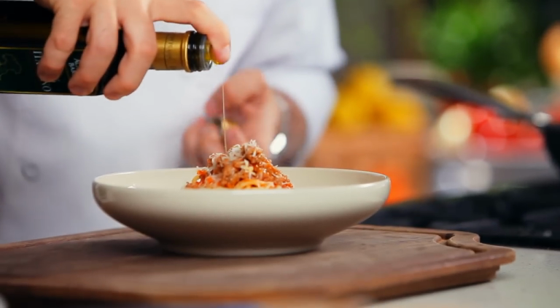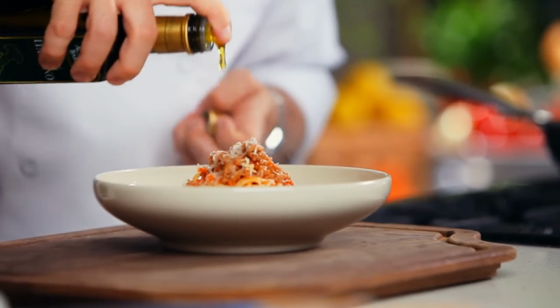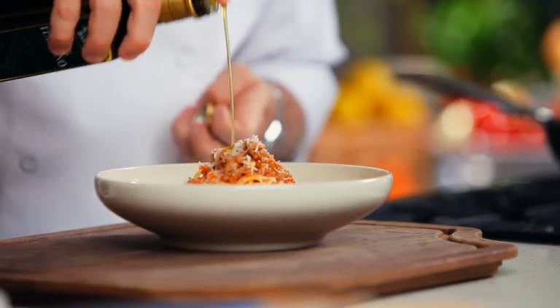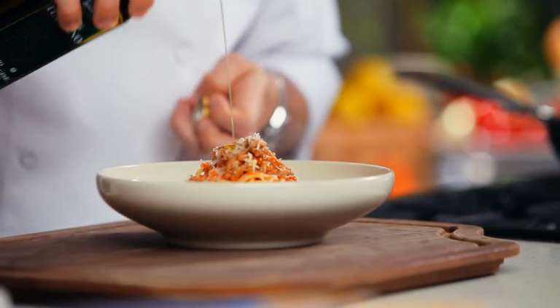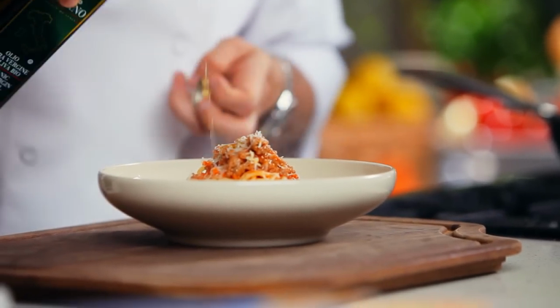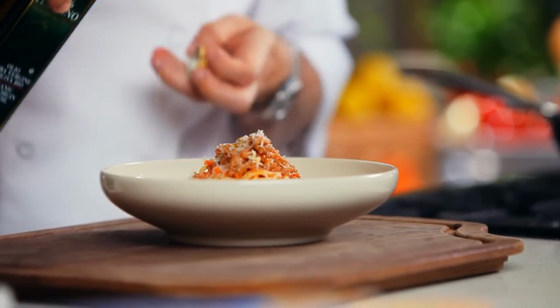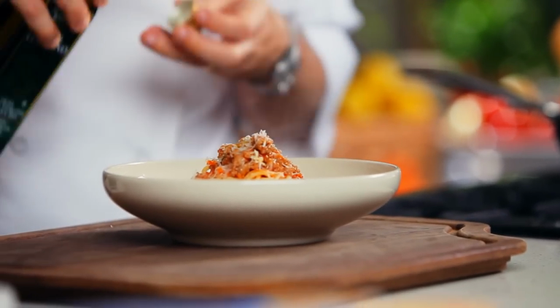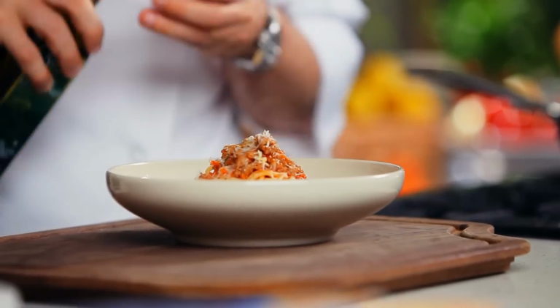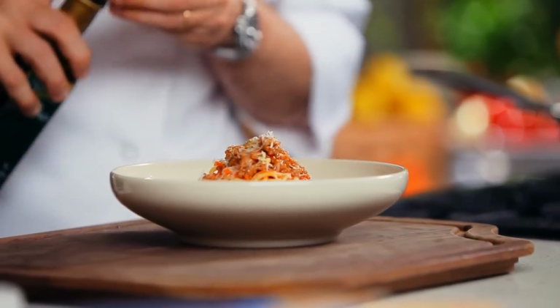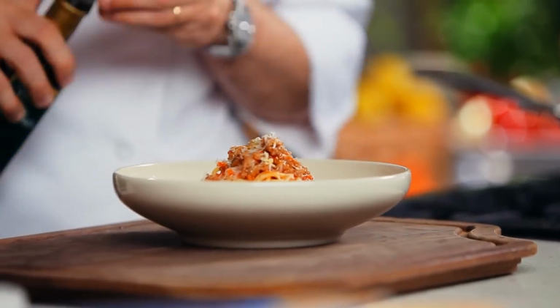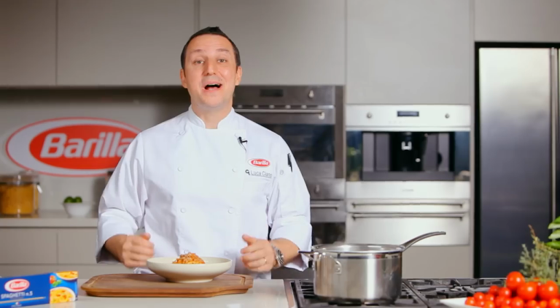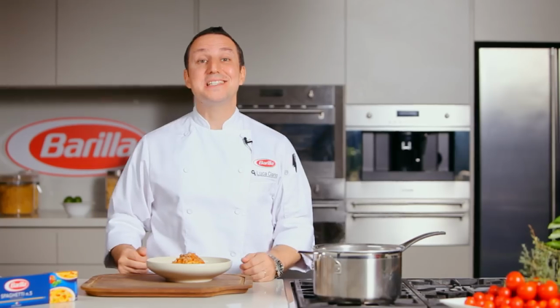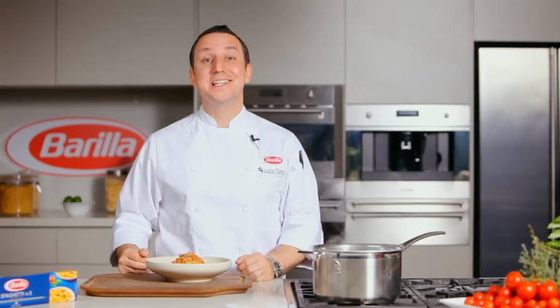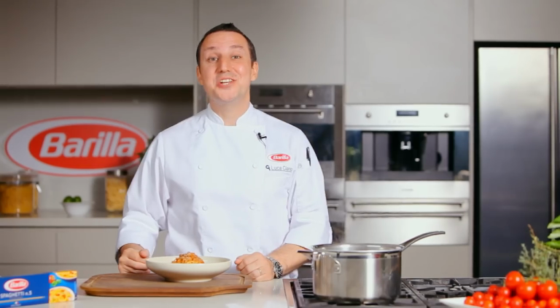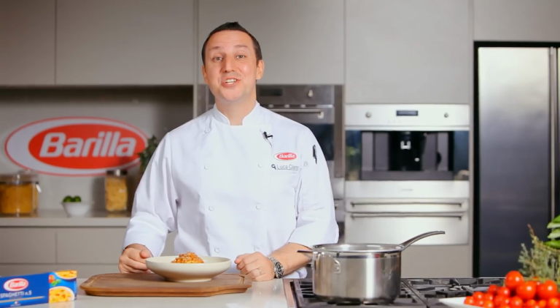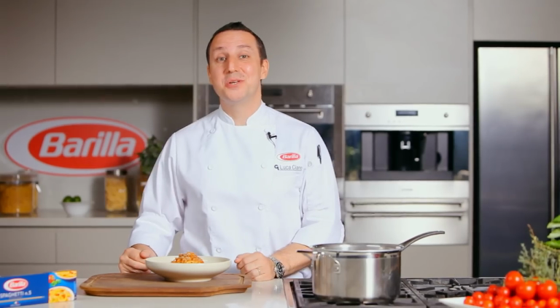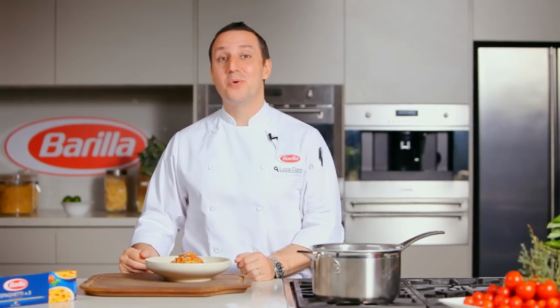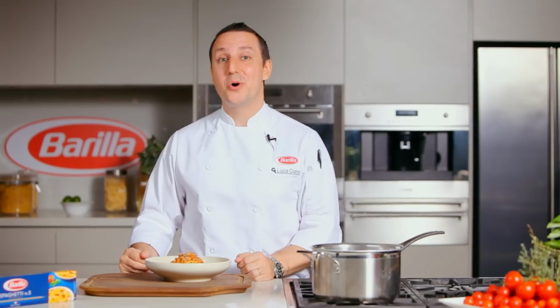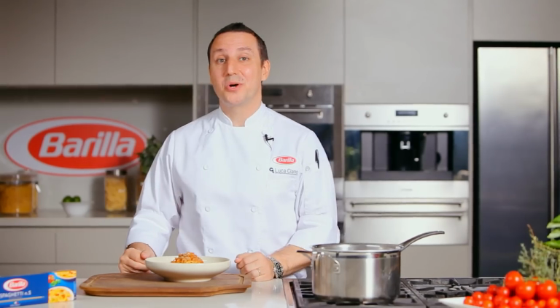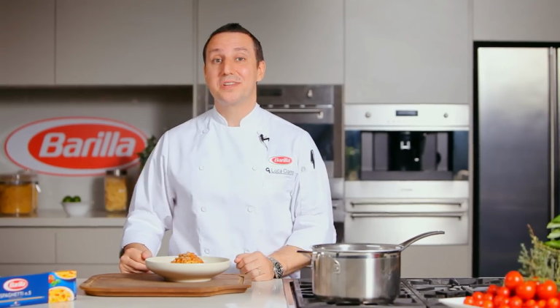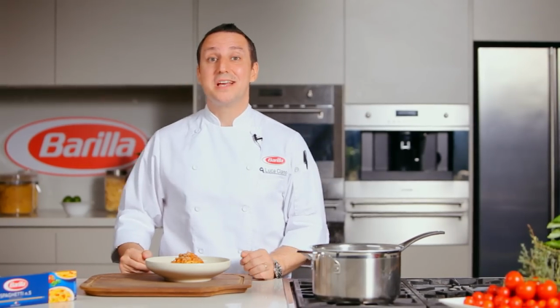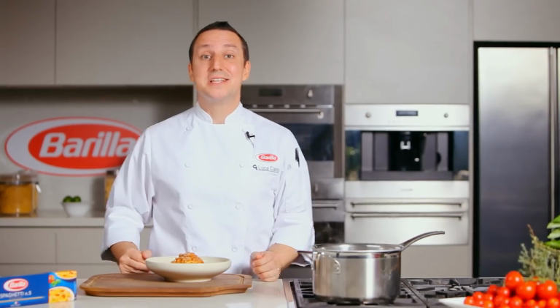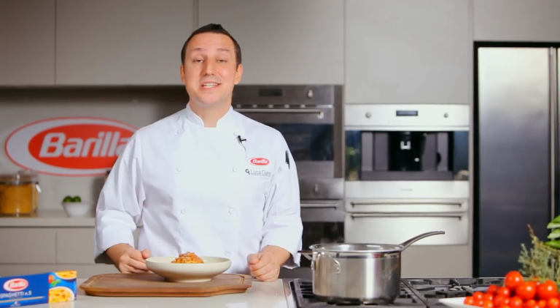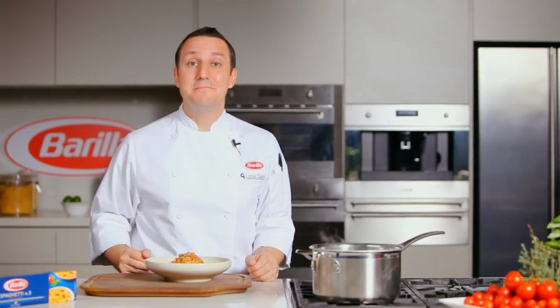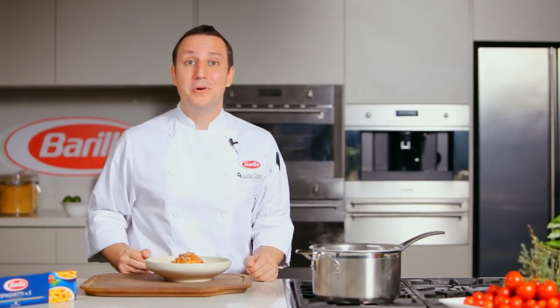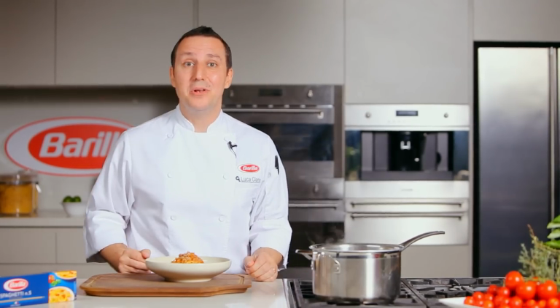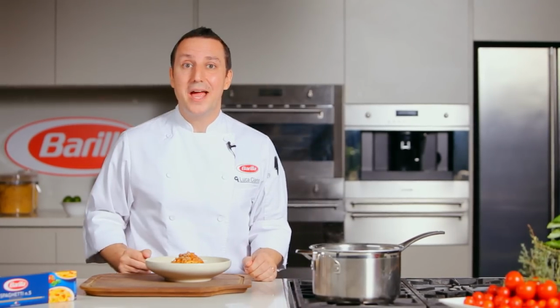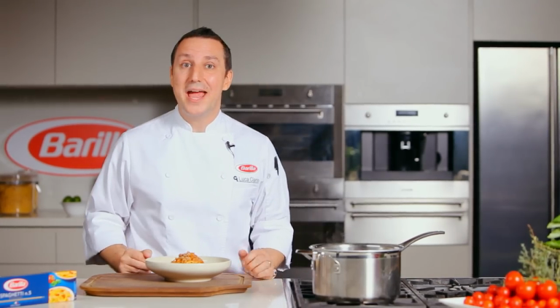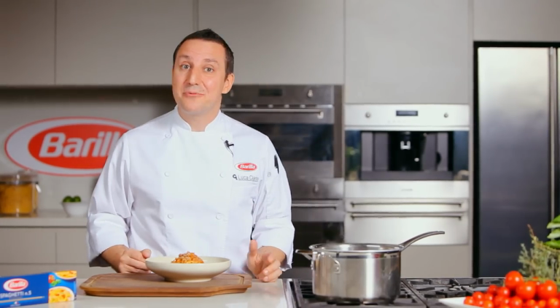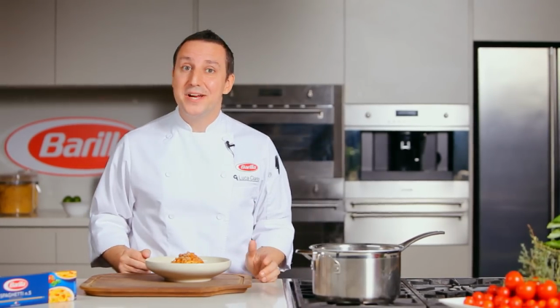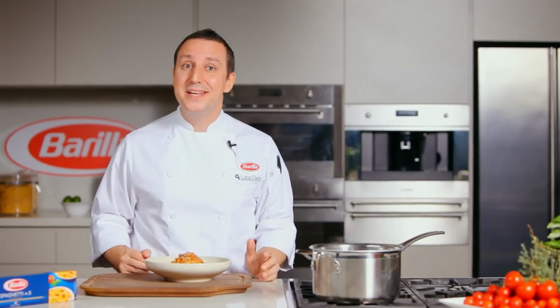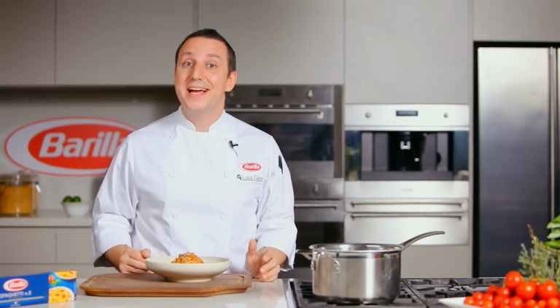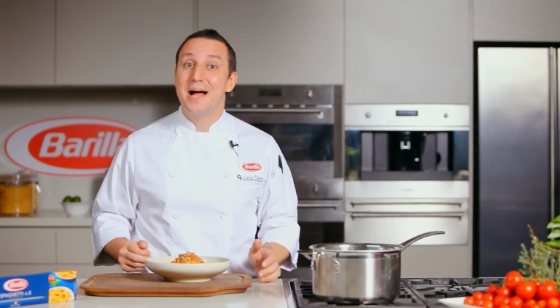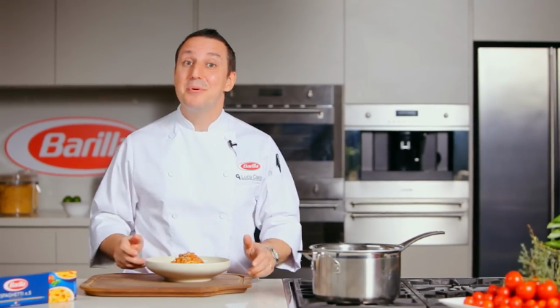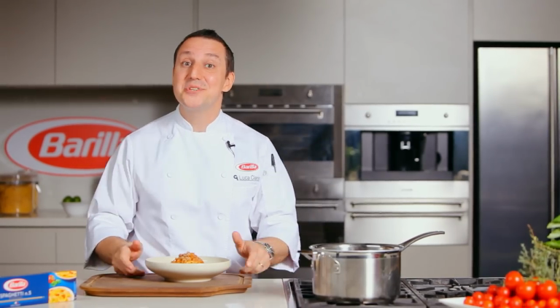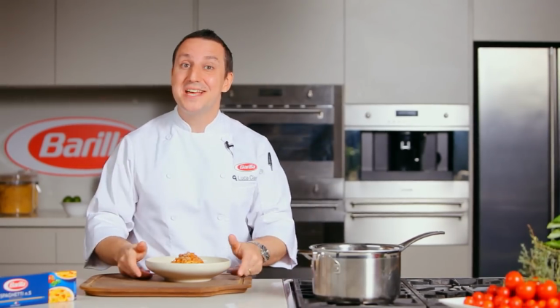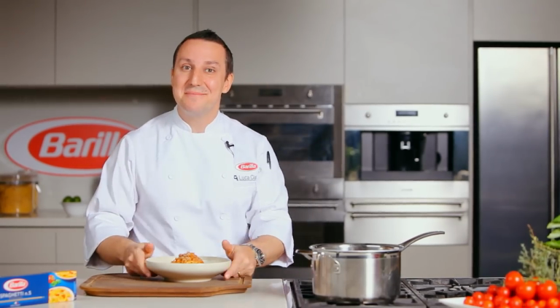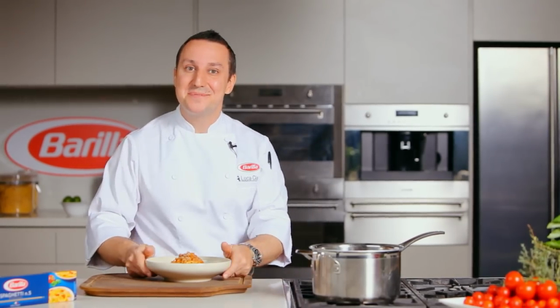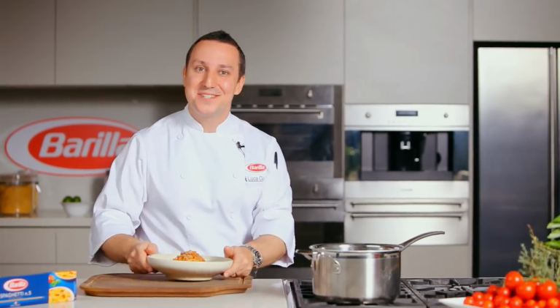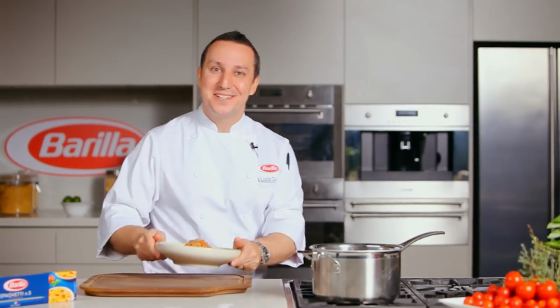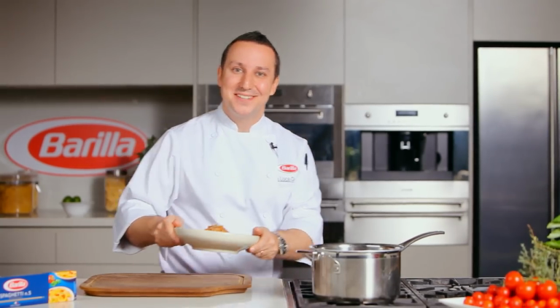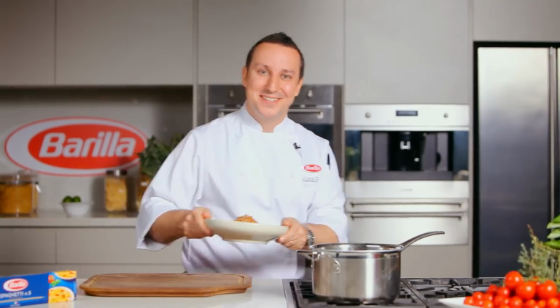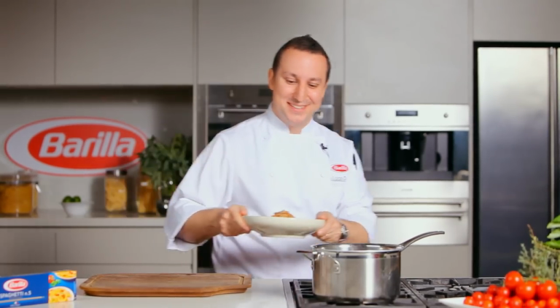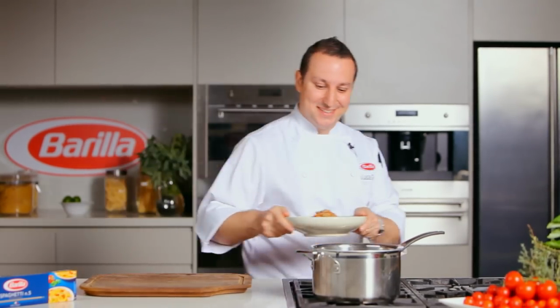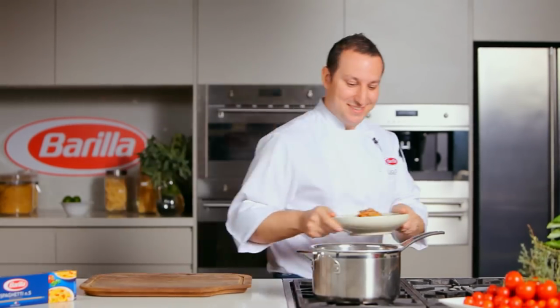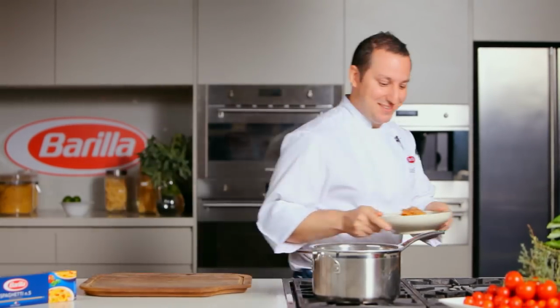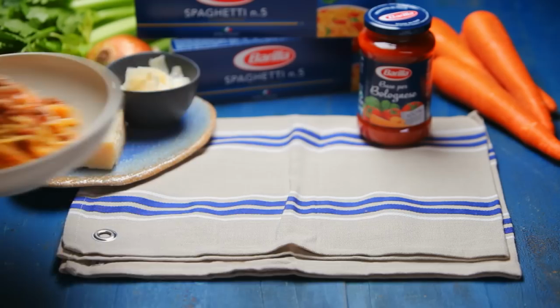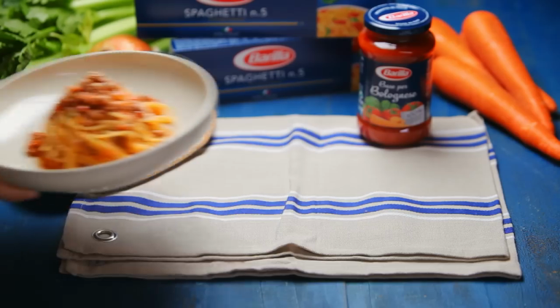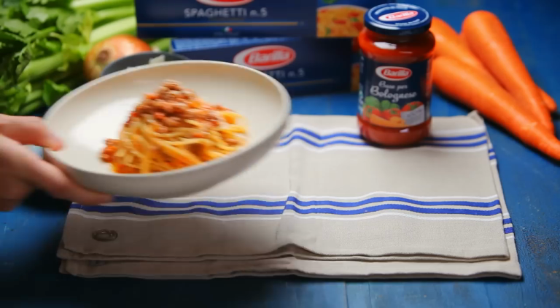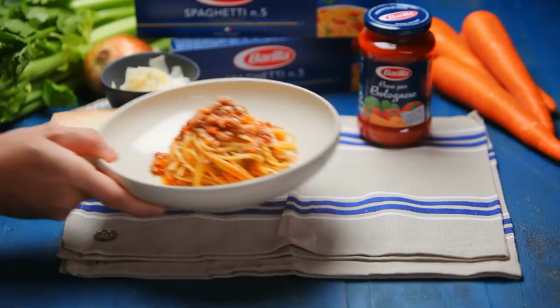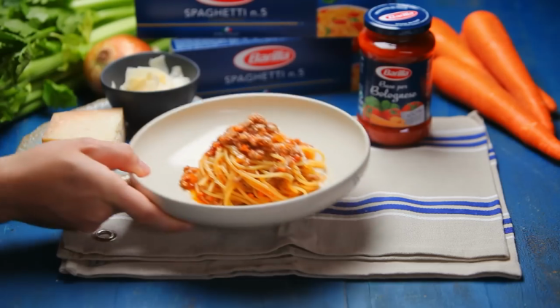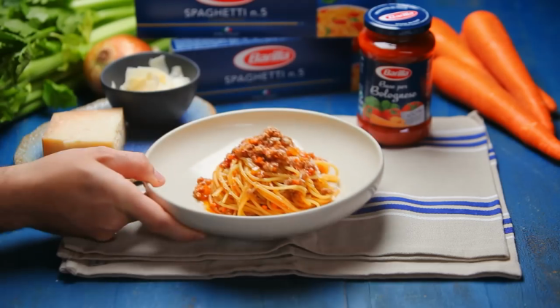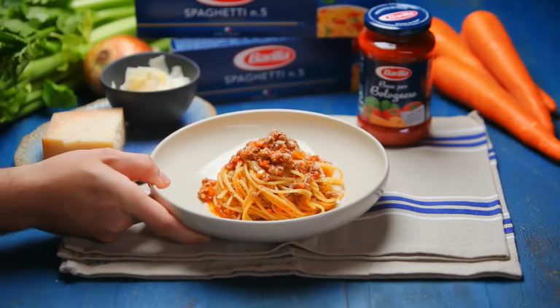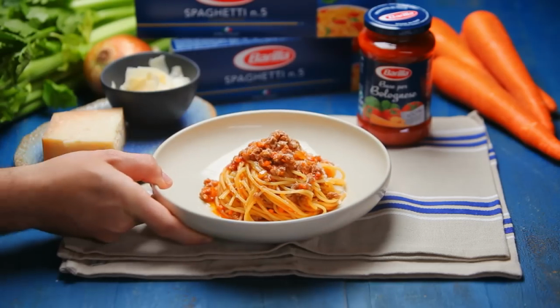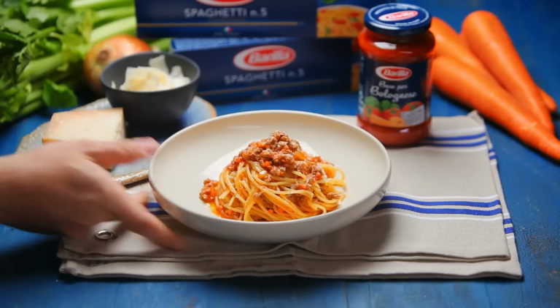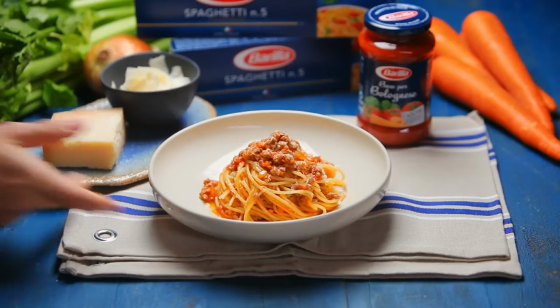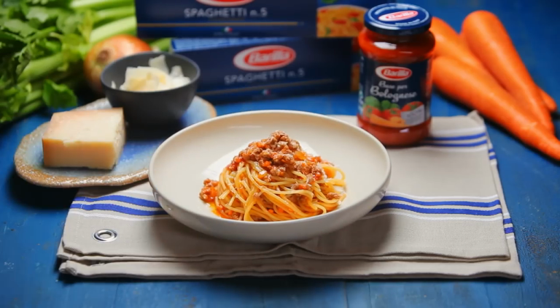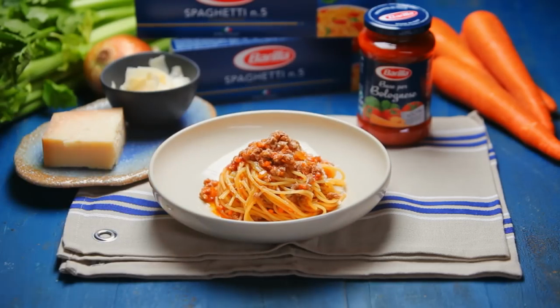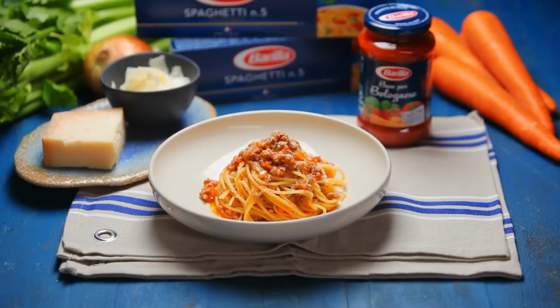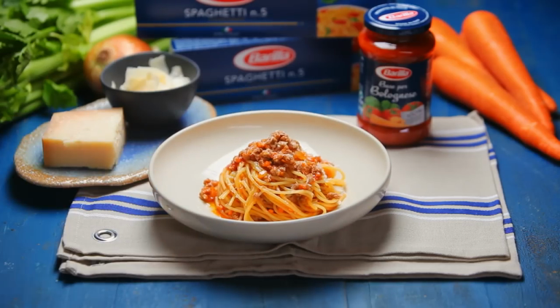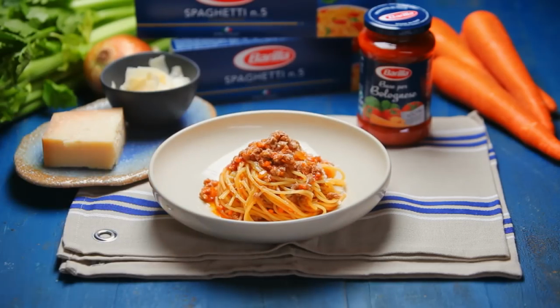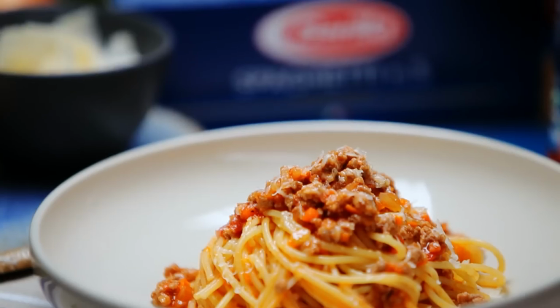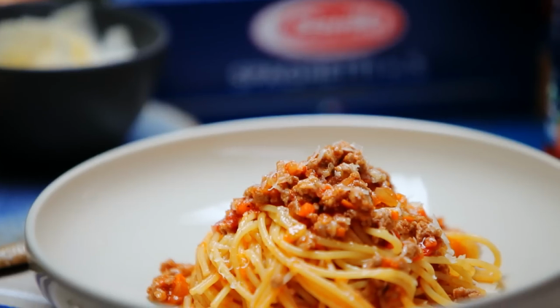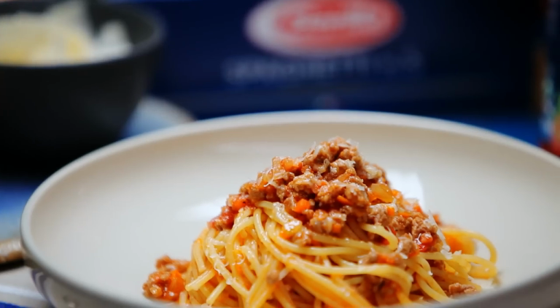The most famous pasta dish in the world — simple and ready in a couple of steps. Spaghetti alla Bolognese.